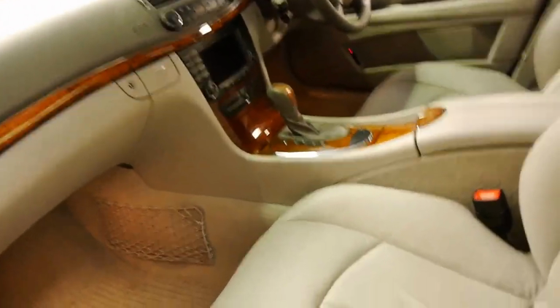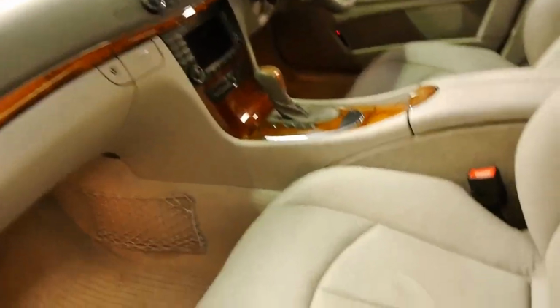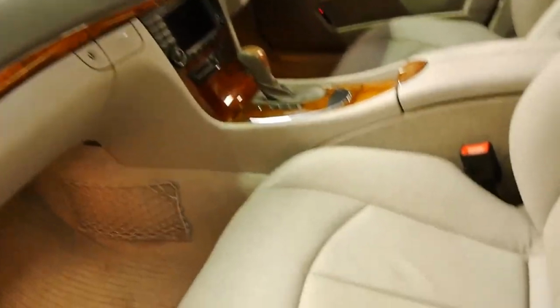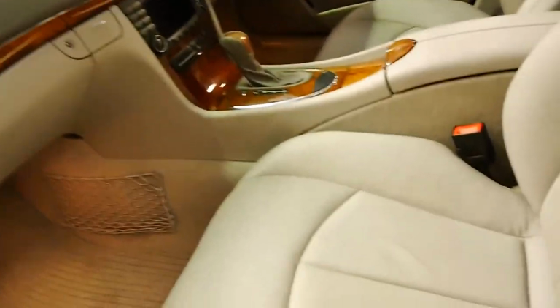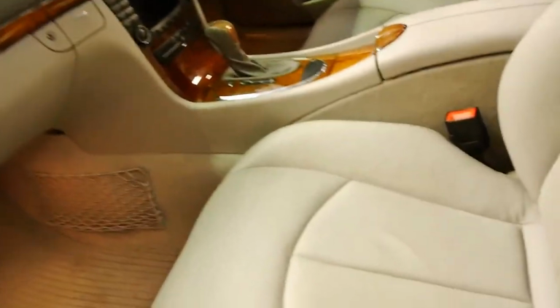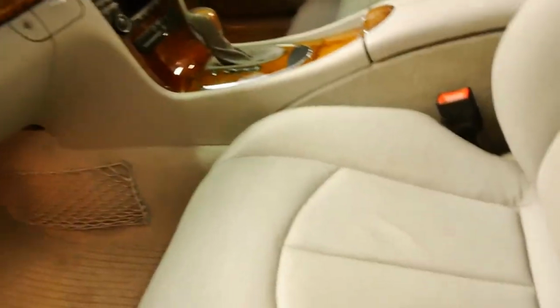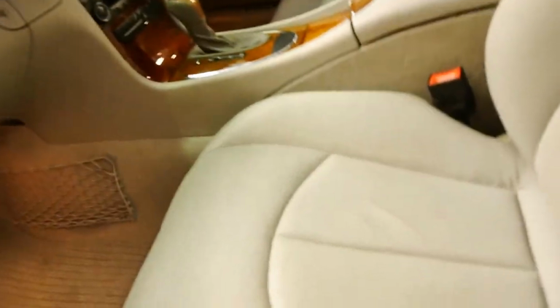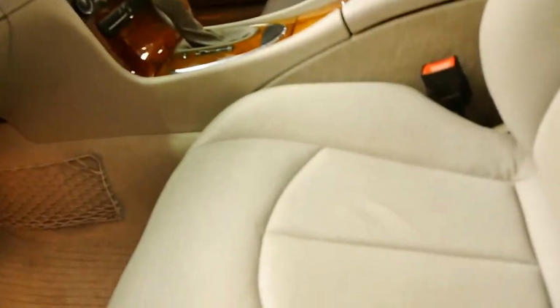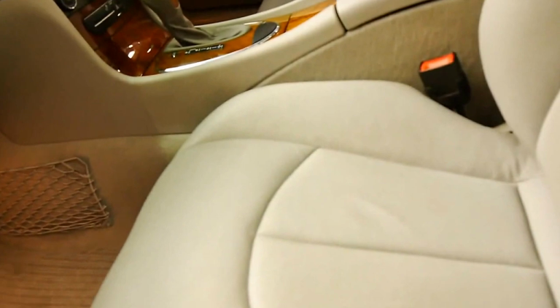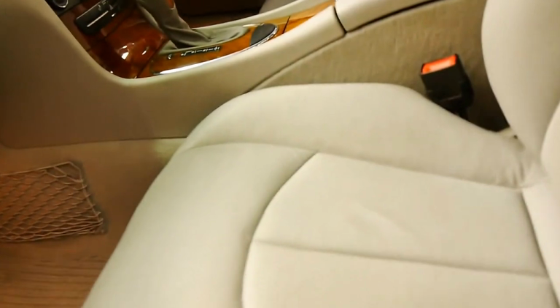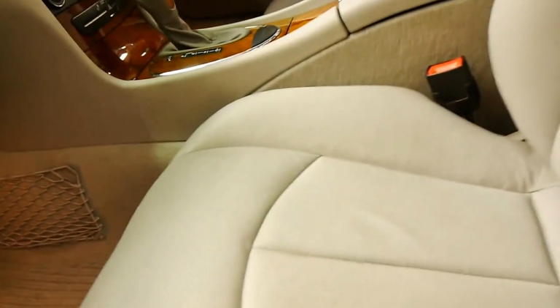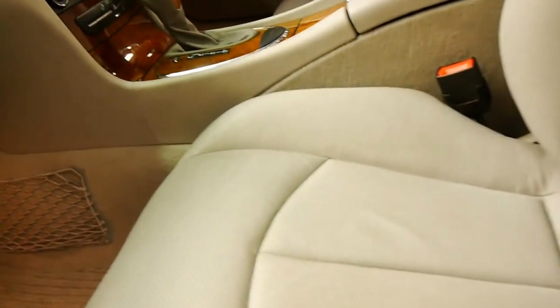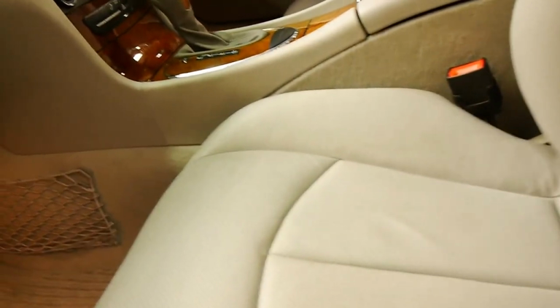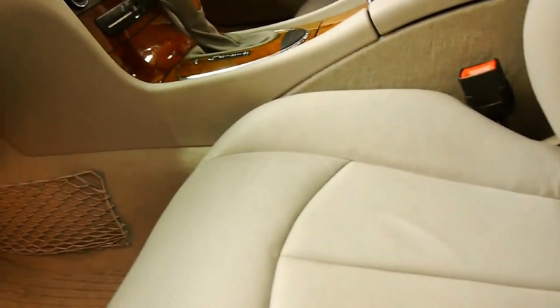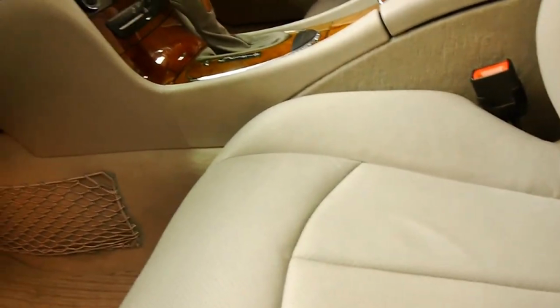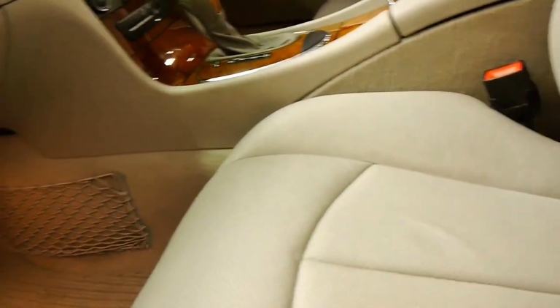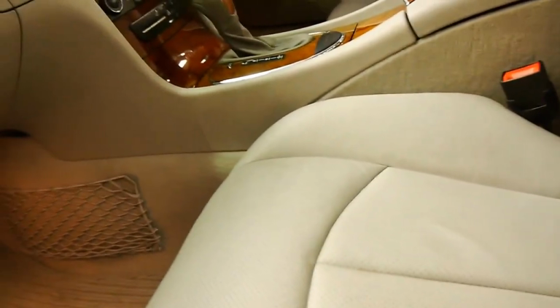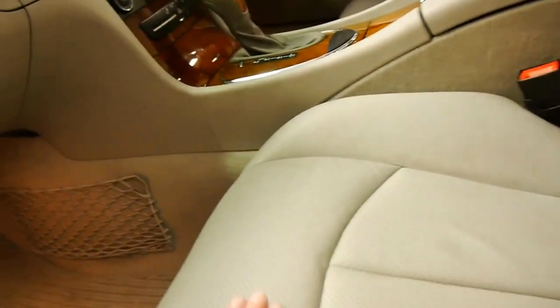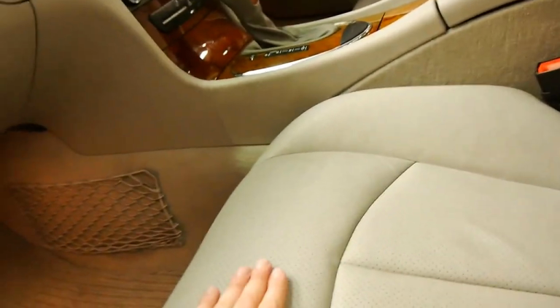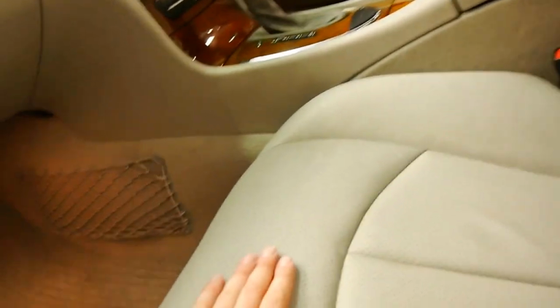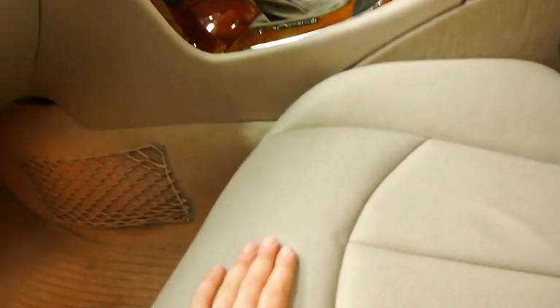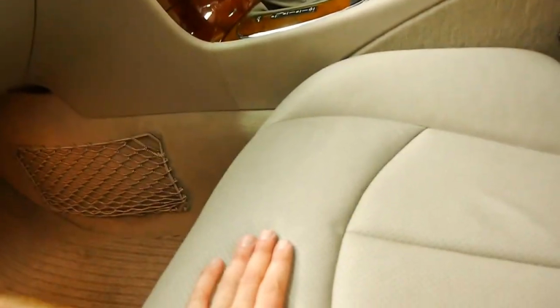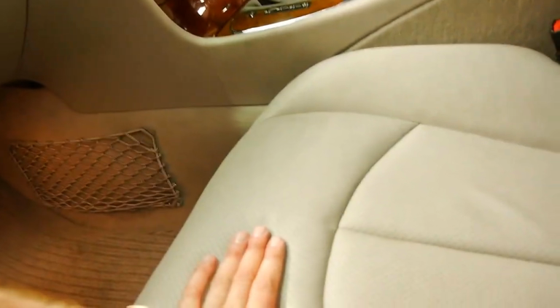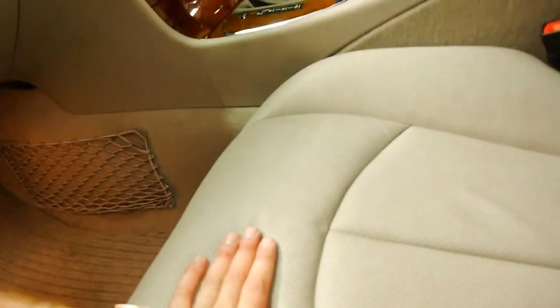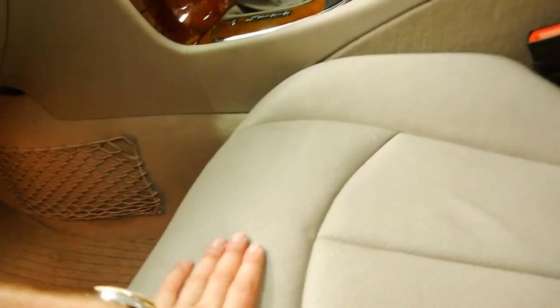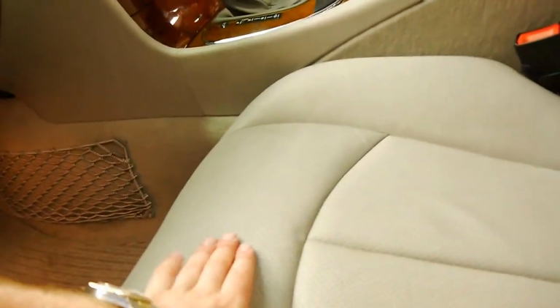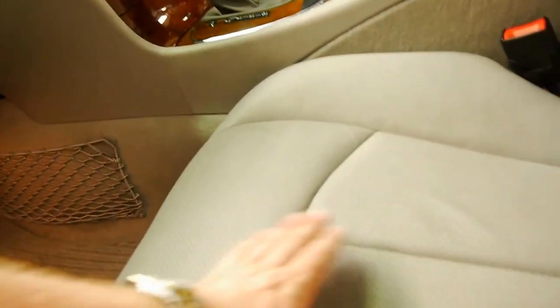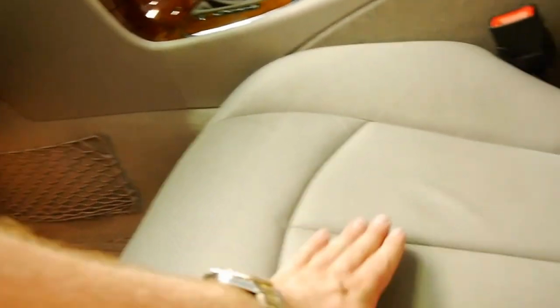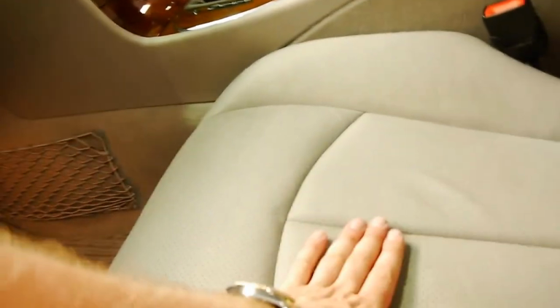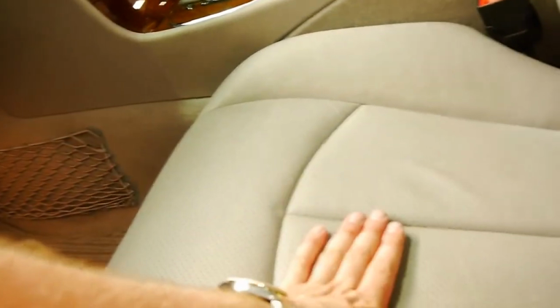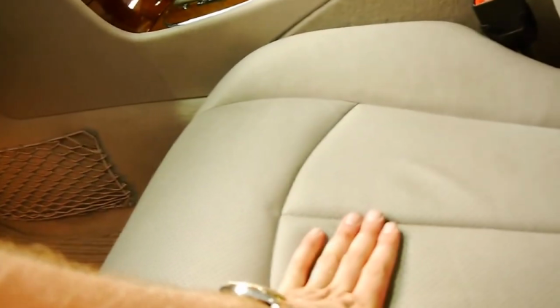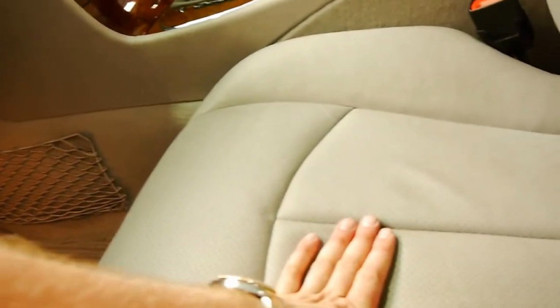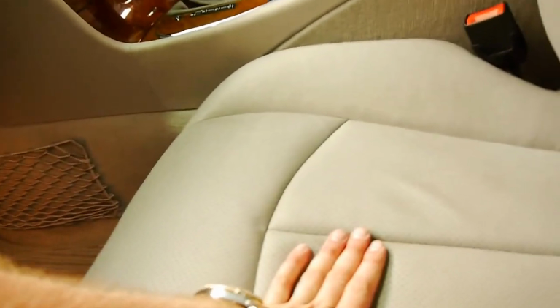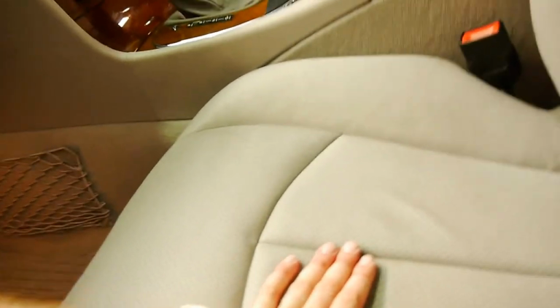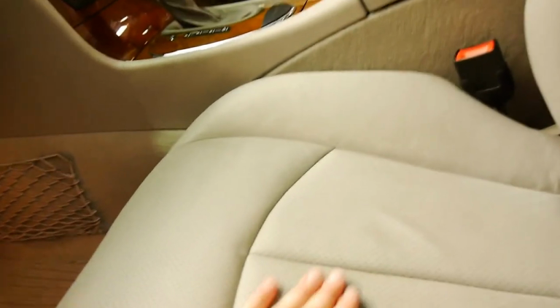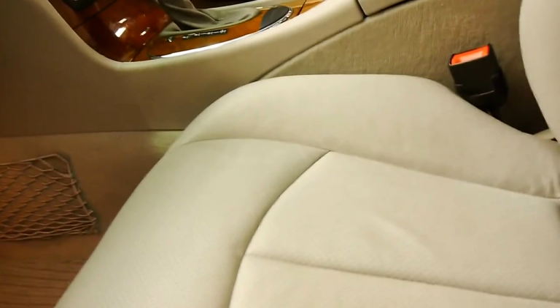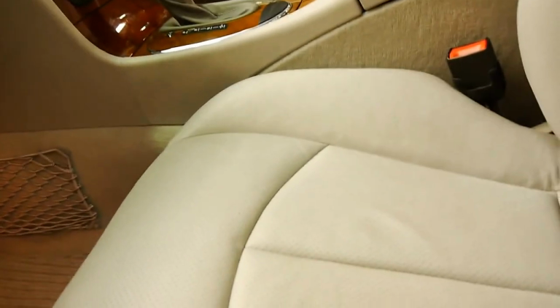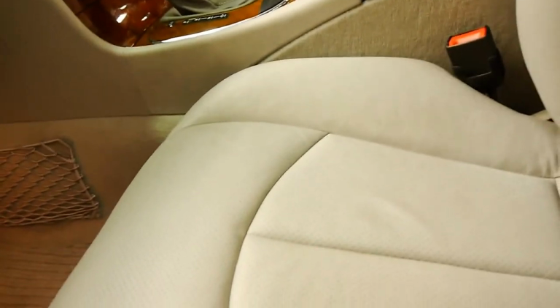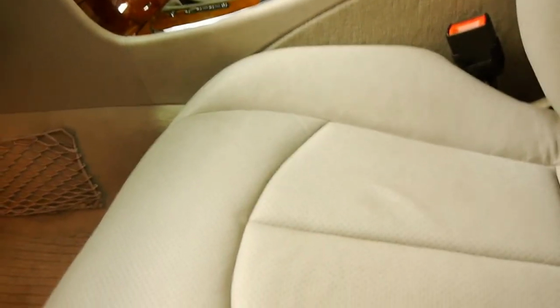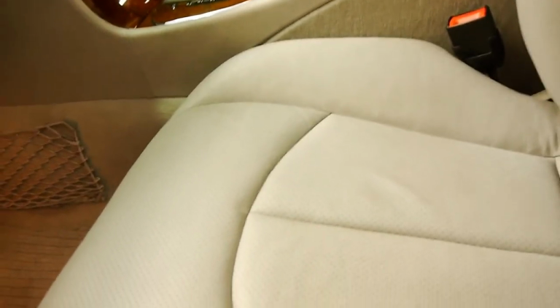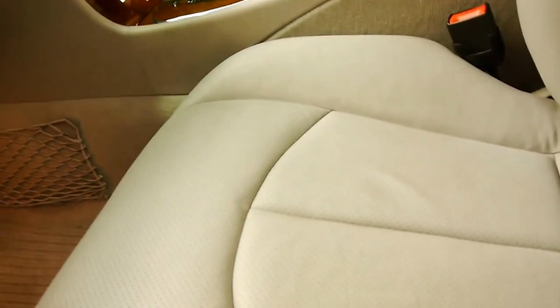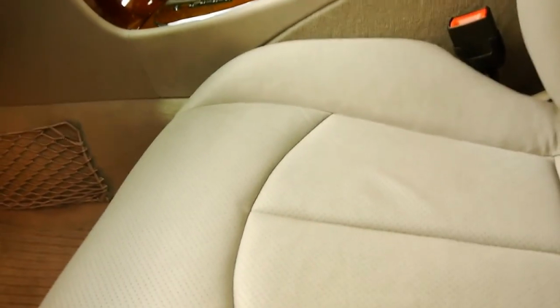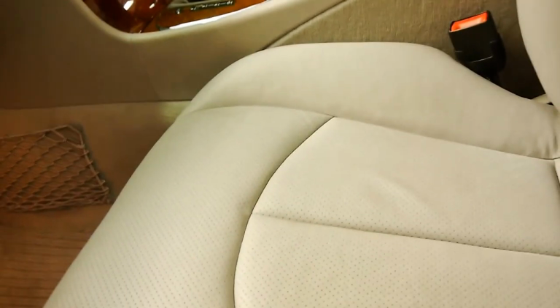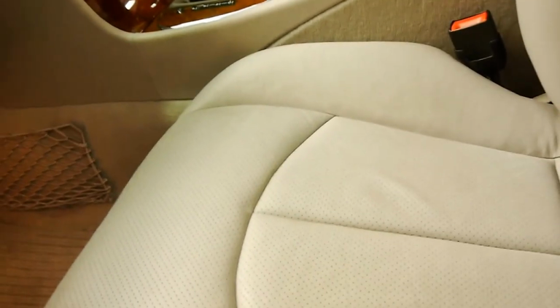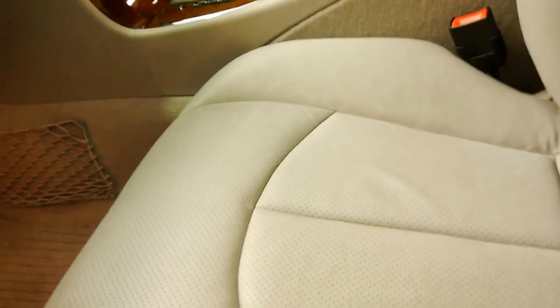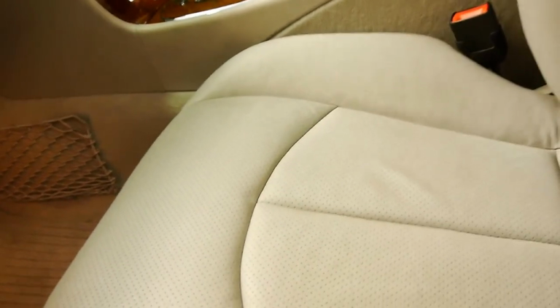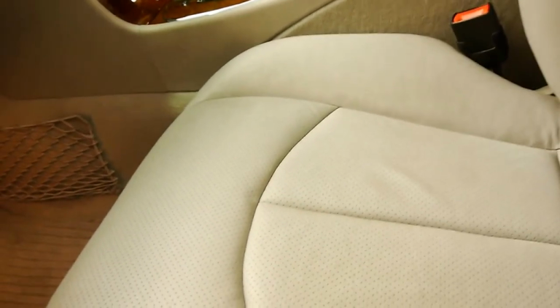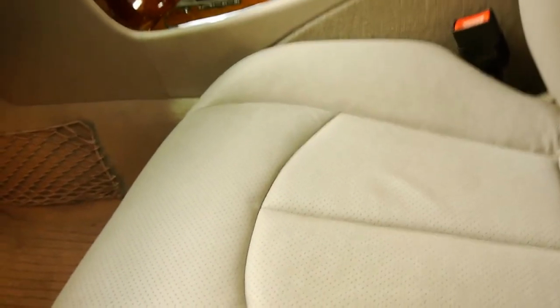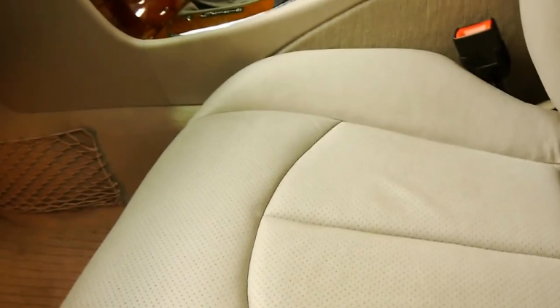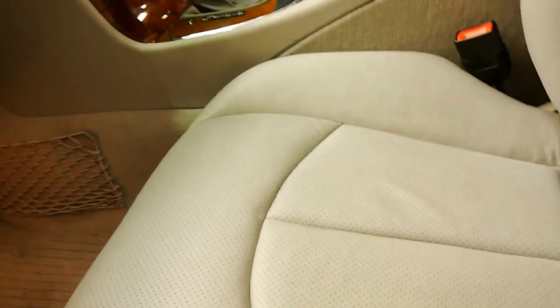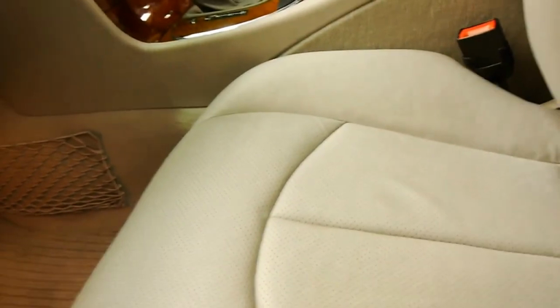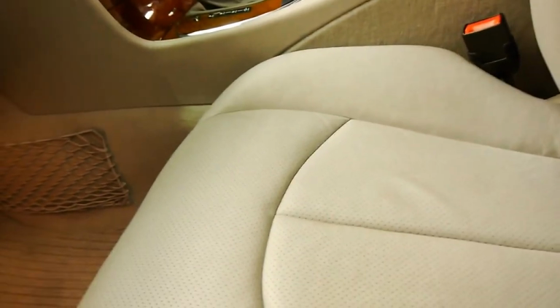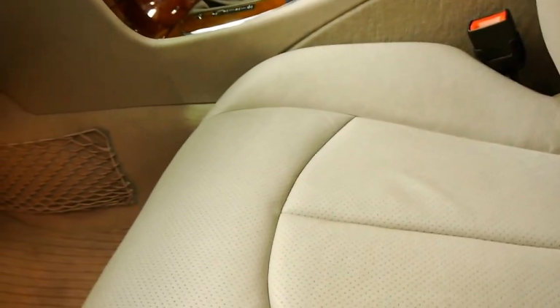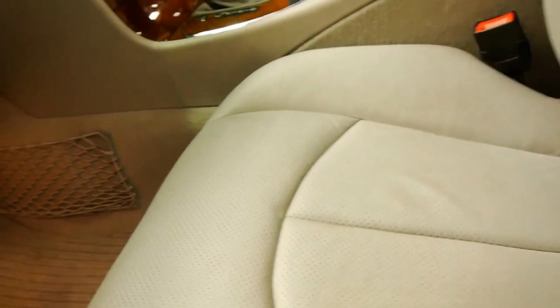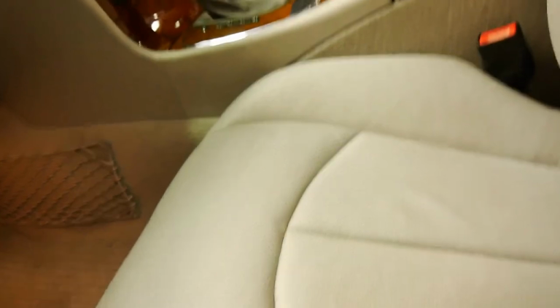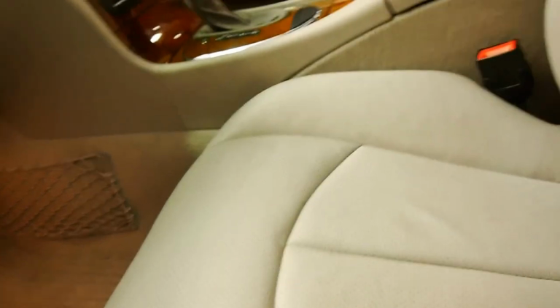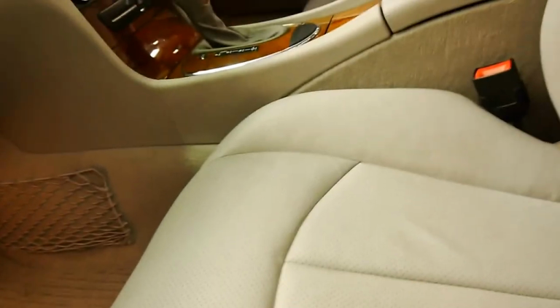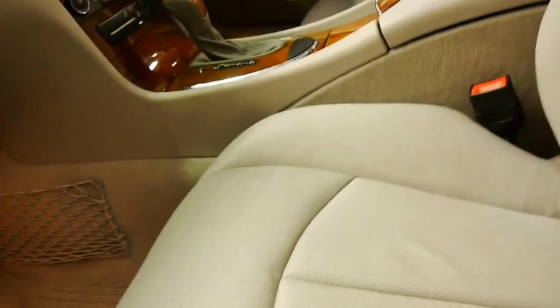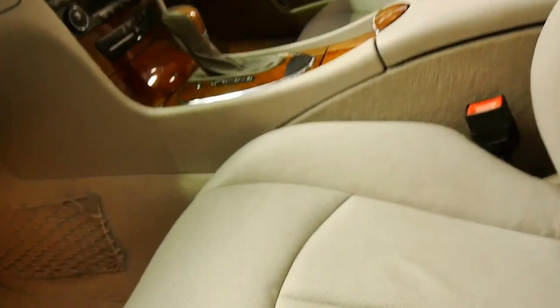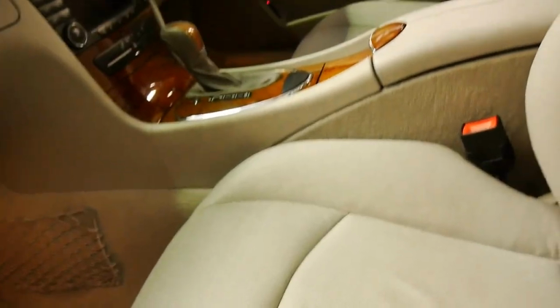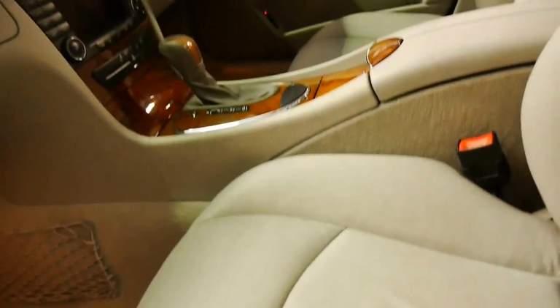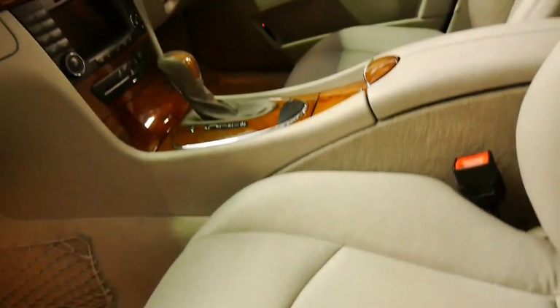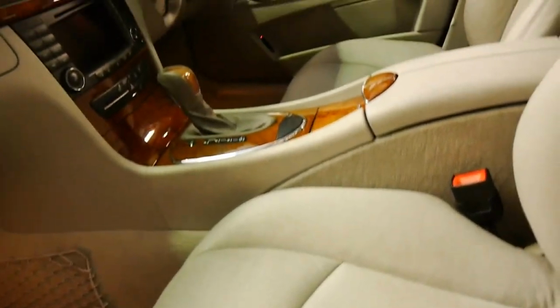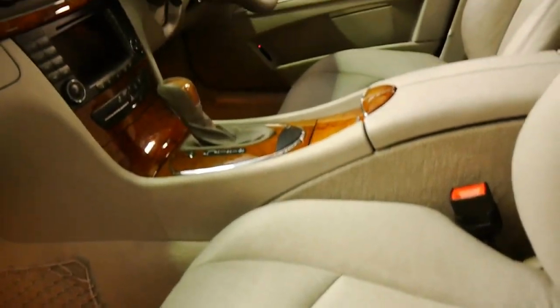The leather in the front is nice and soft. Someone must have been conditioning this leather — you just don't get it like this after 12 years of age.